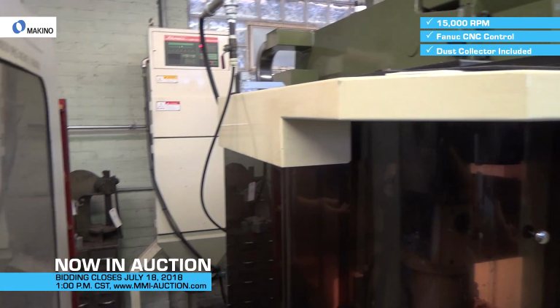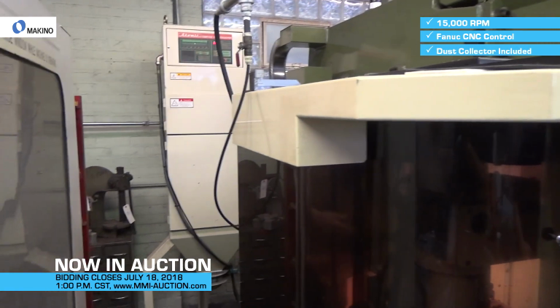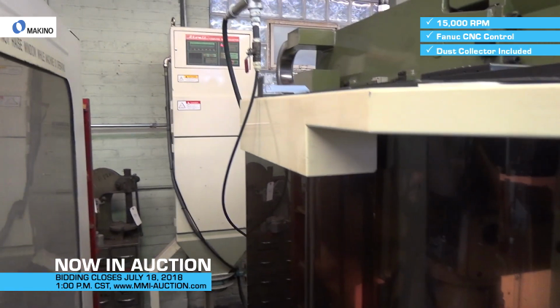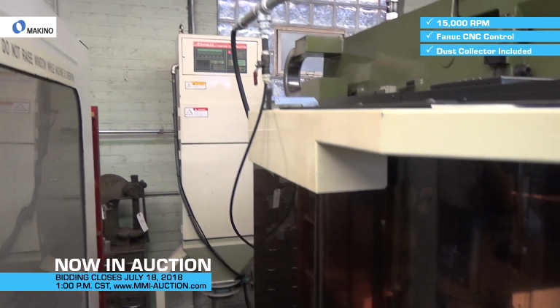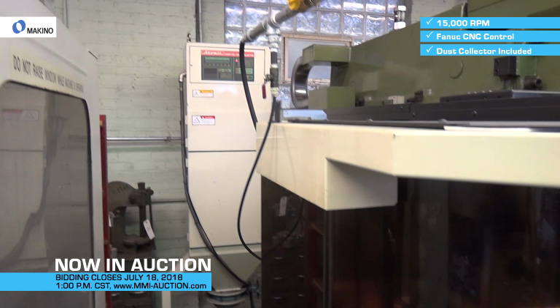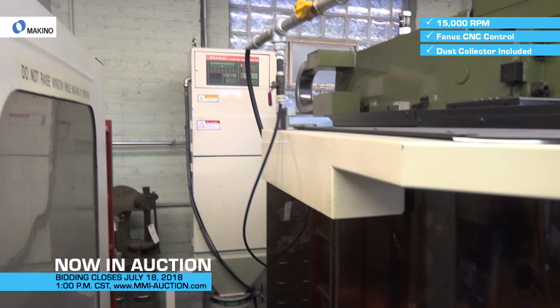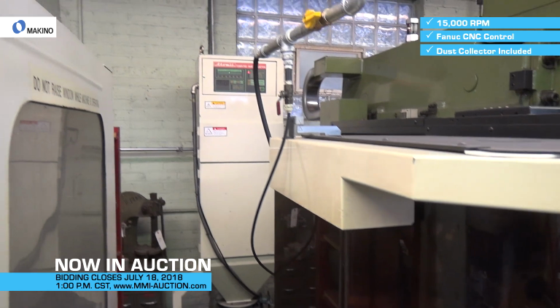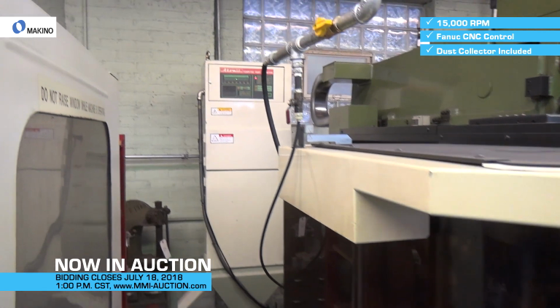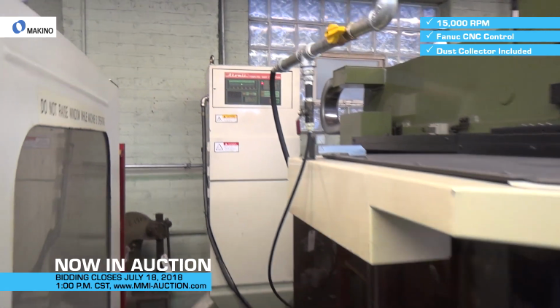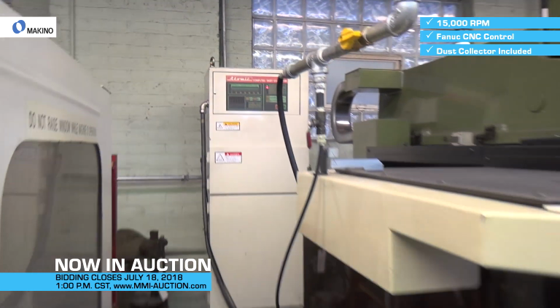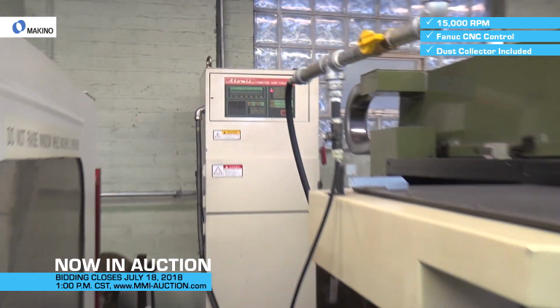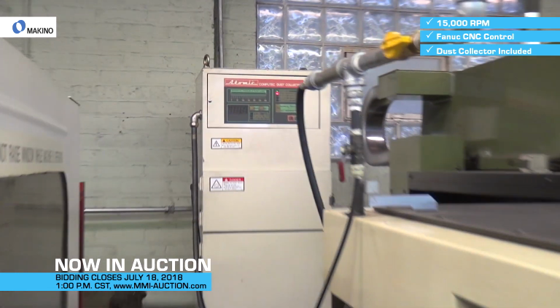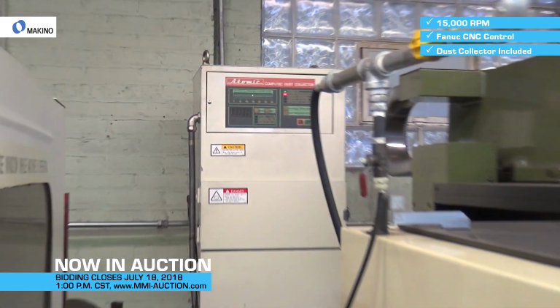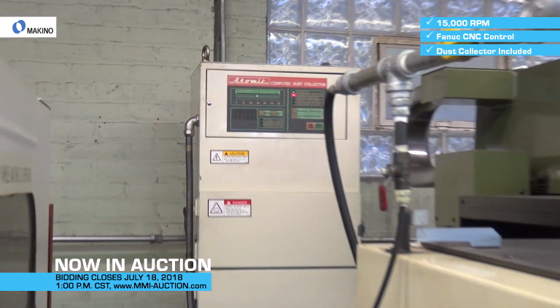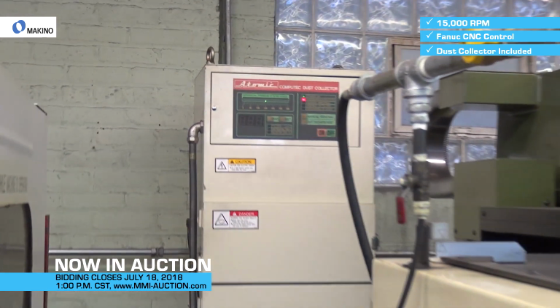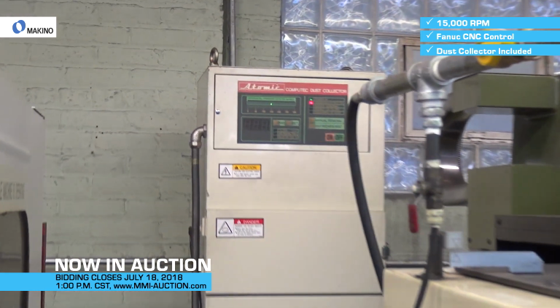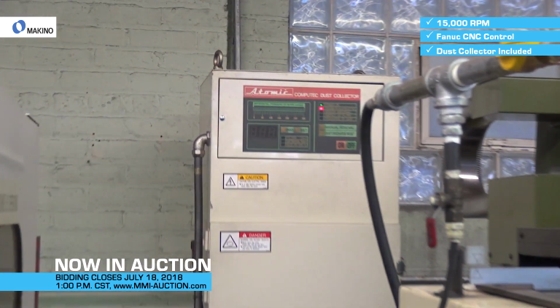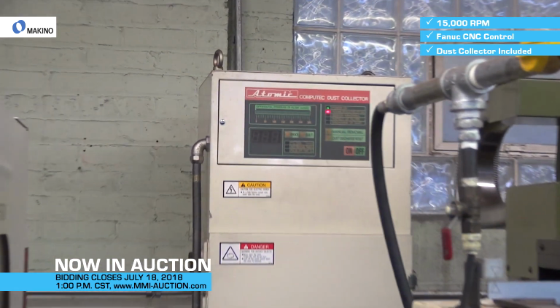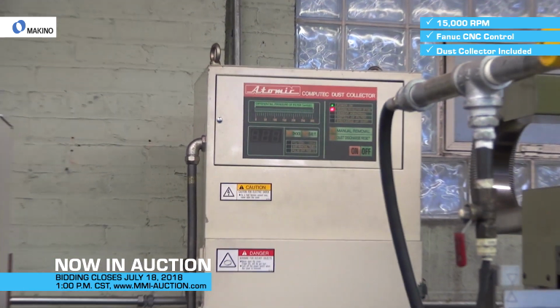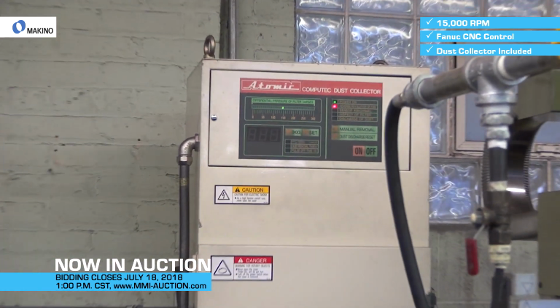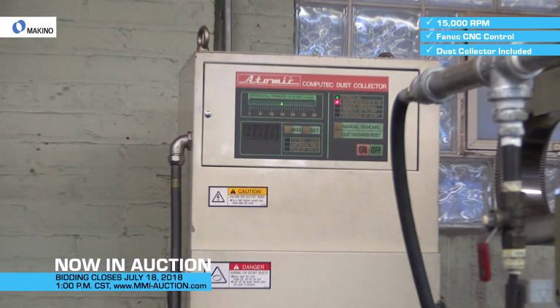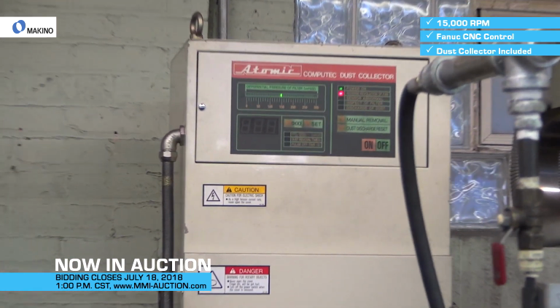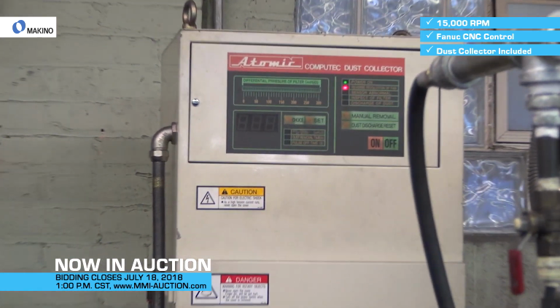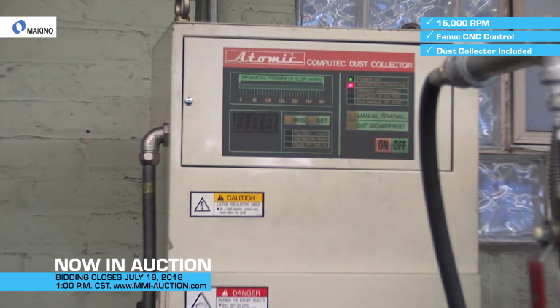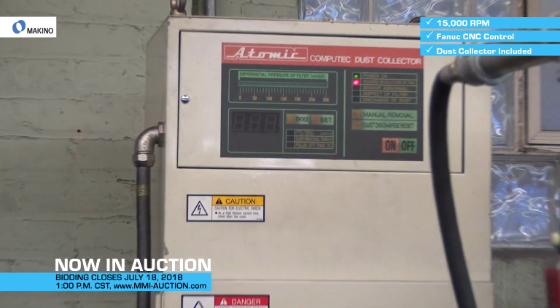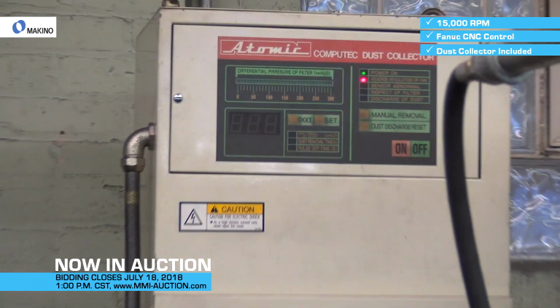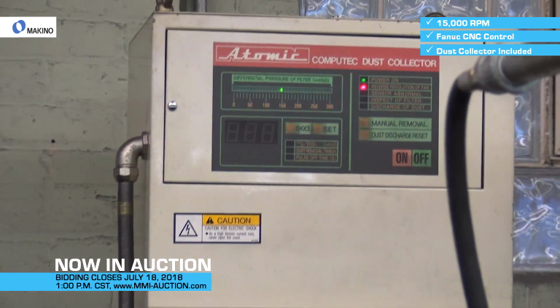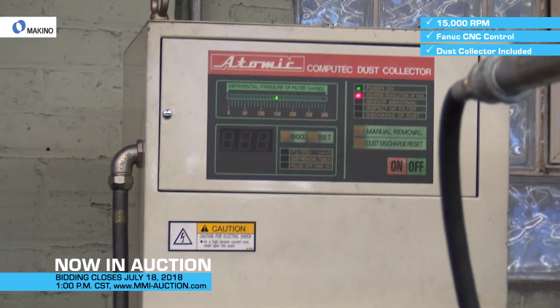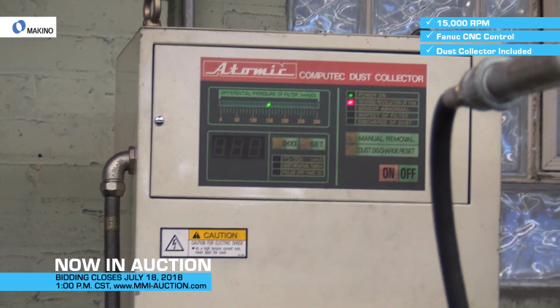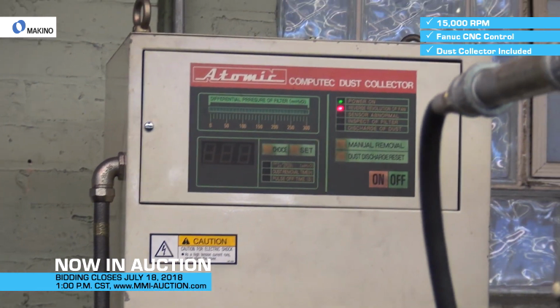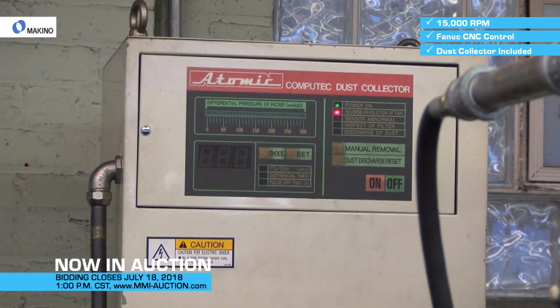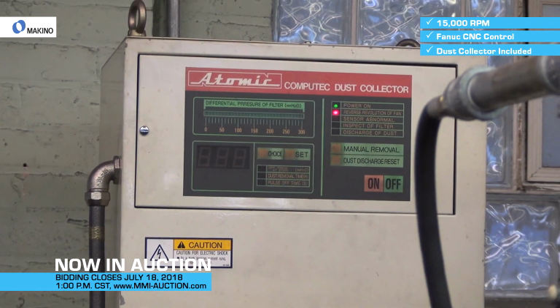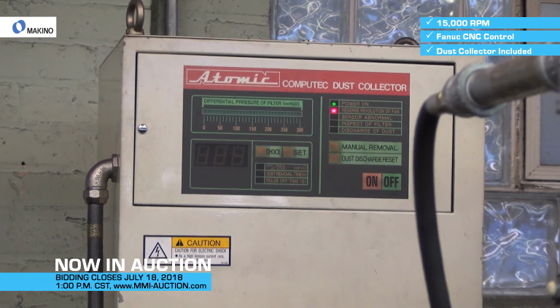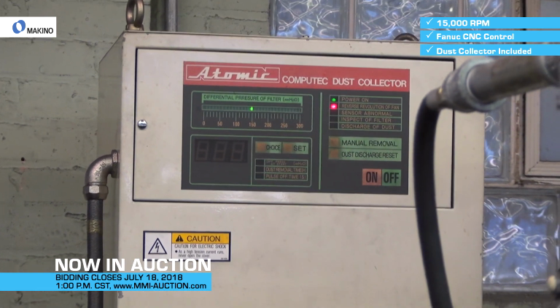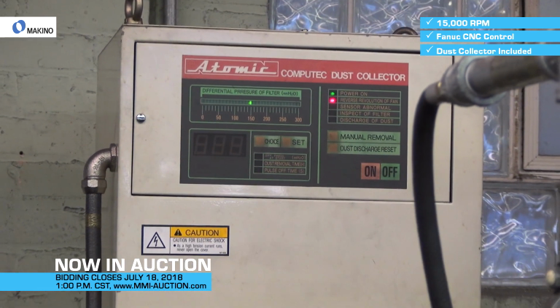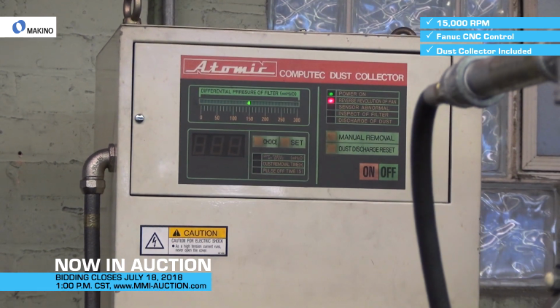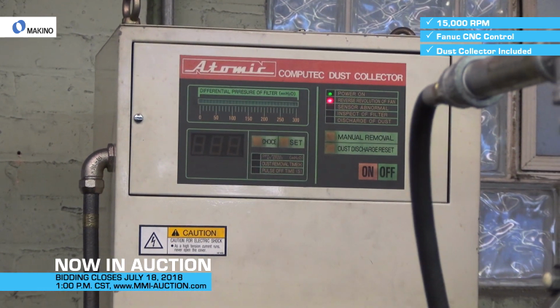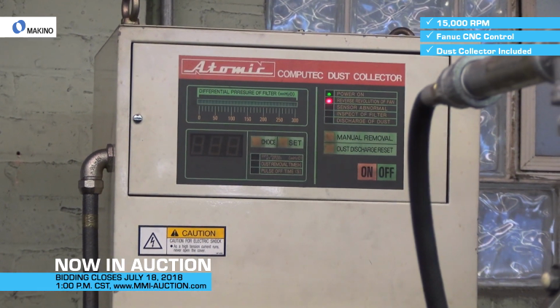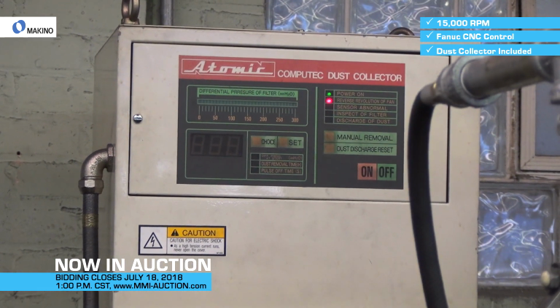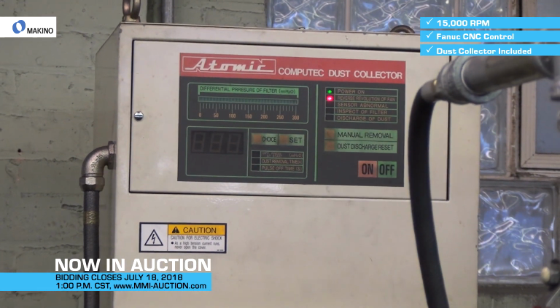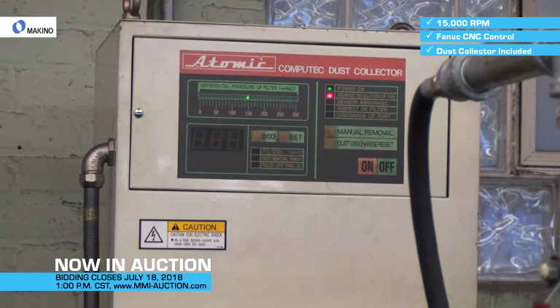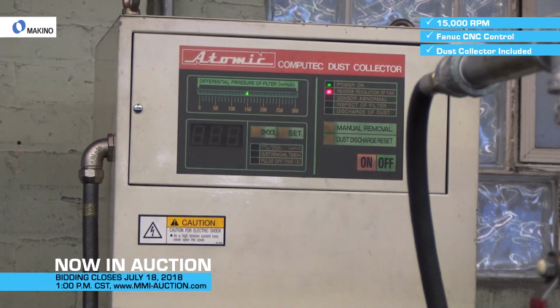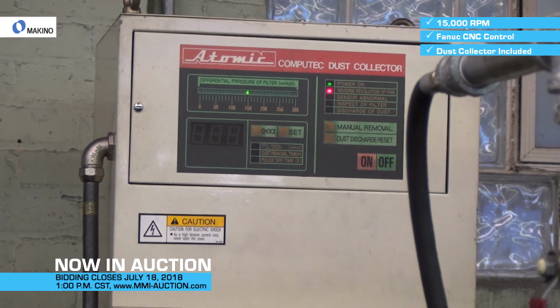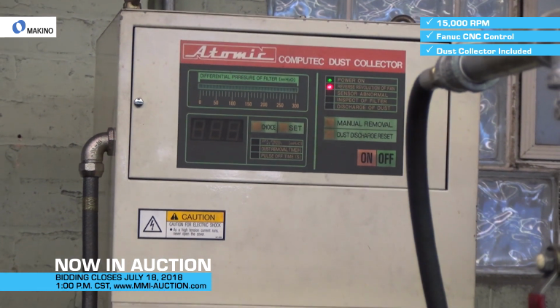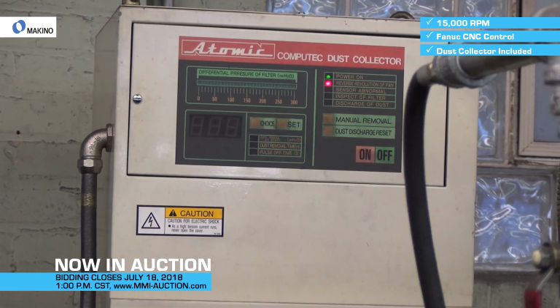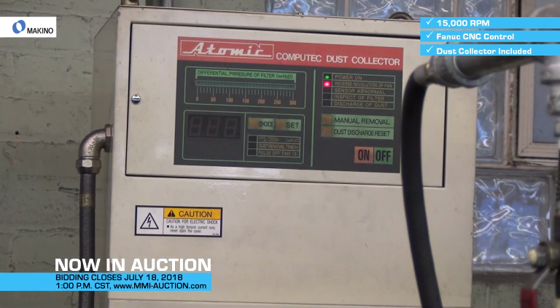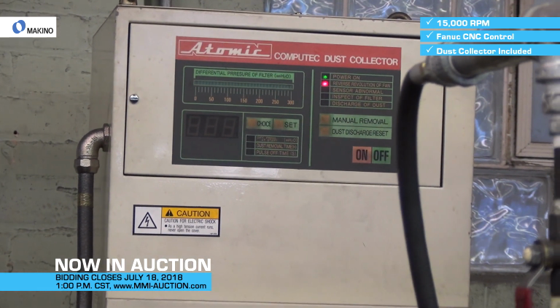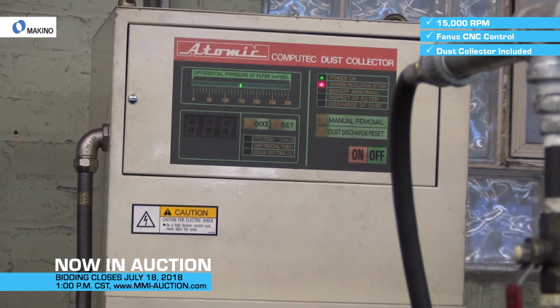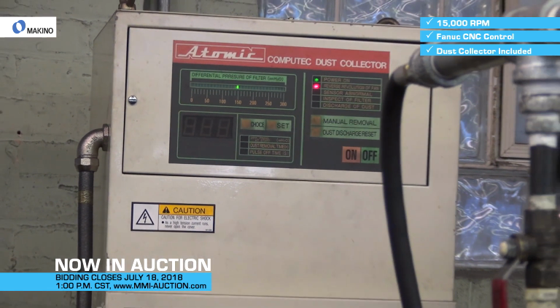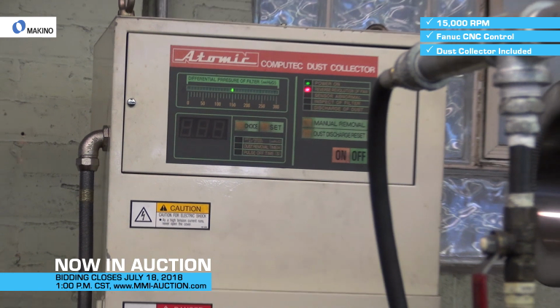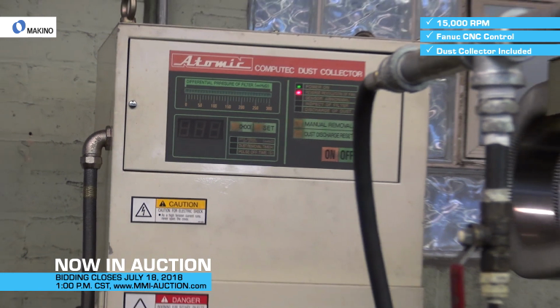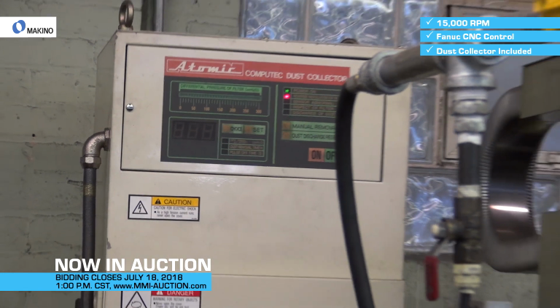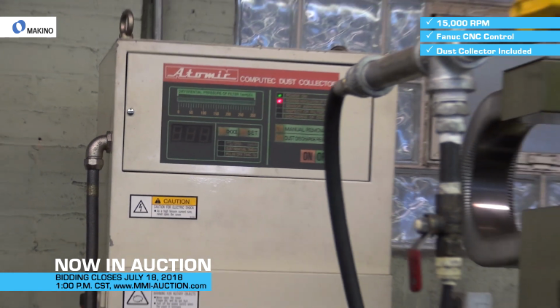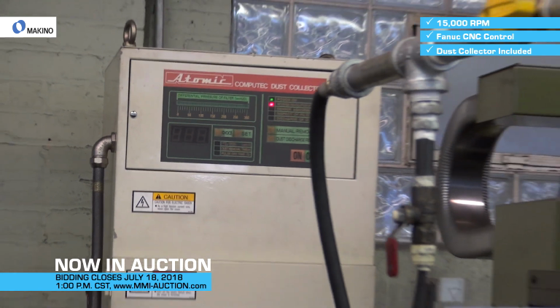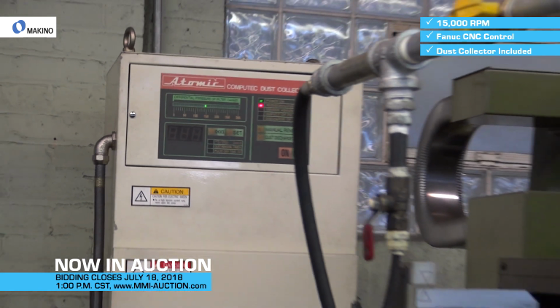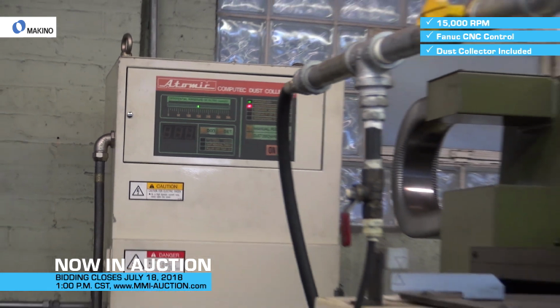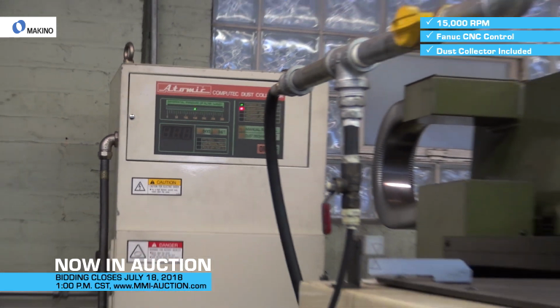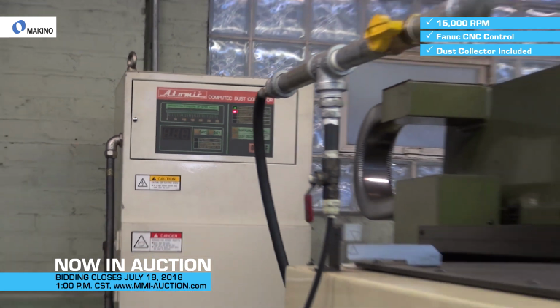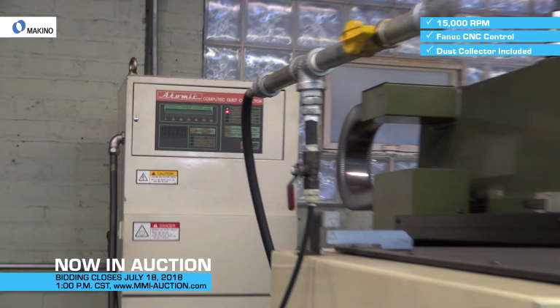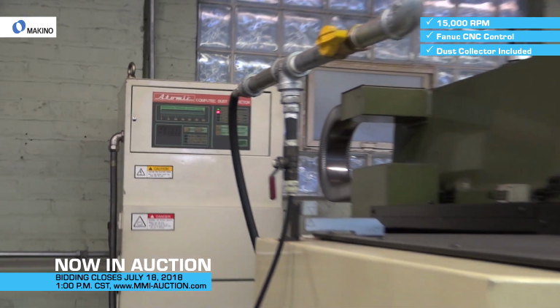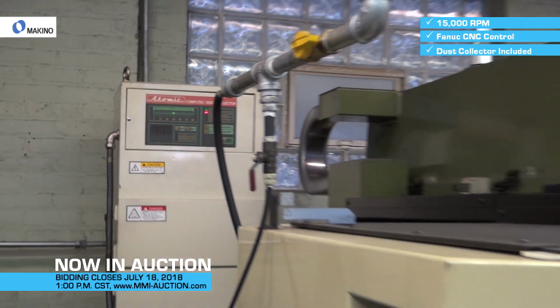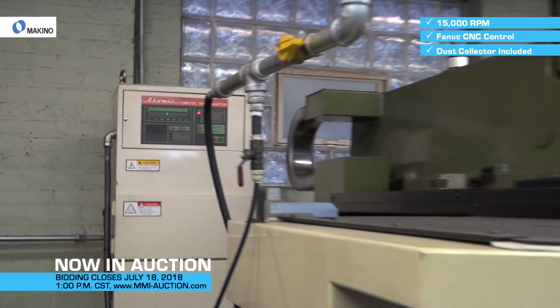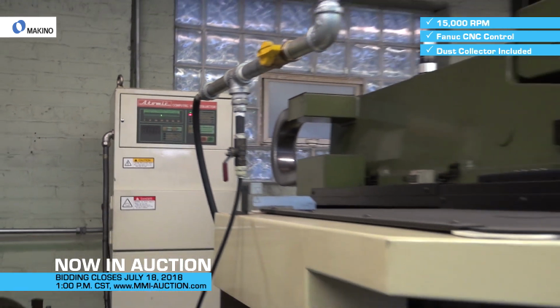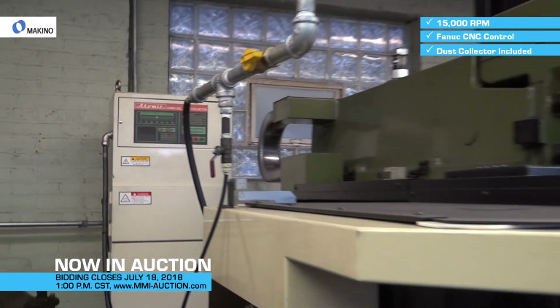I mean, these are basically dedicated graphite machines. That's what I bought it for, but I never really set it up that way.